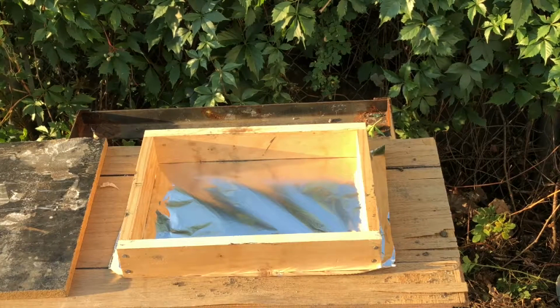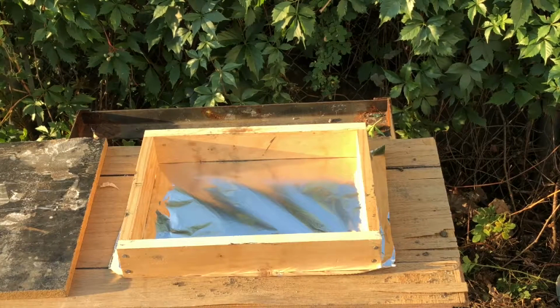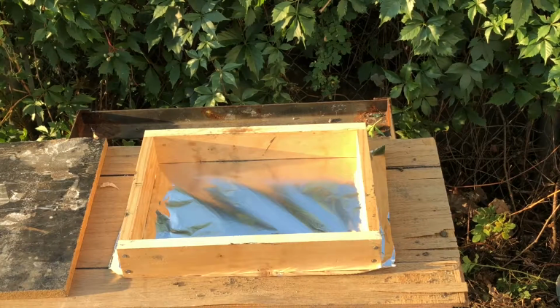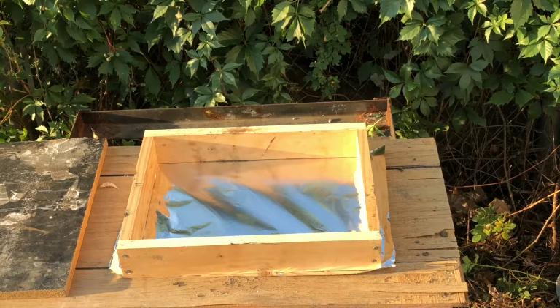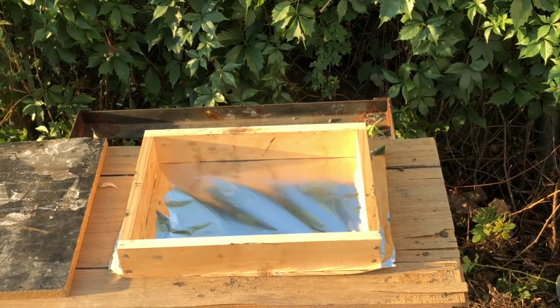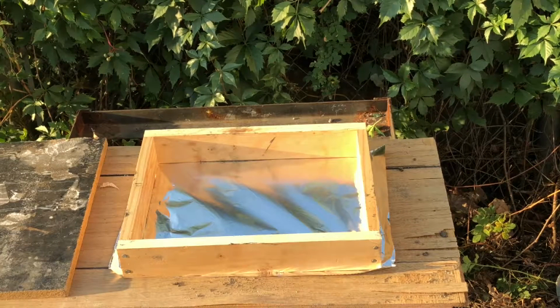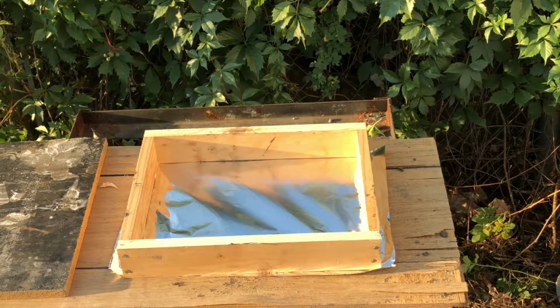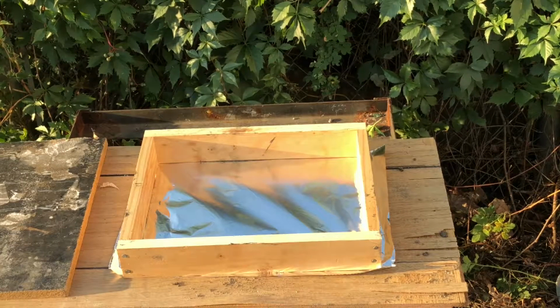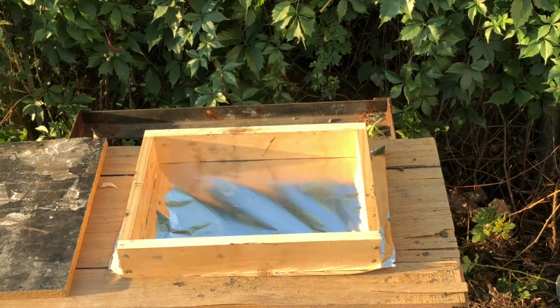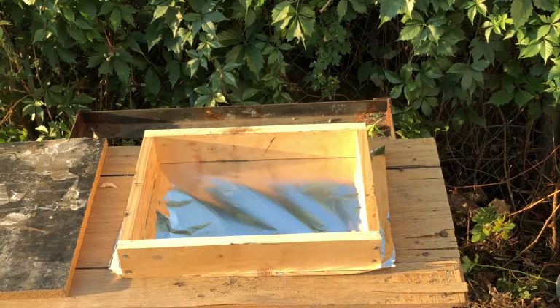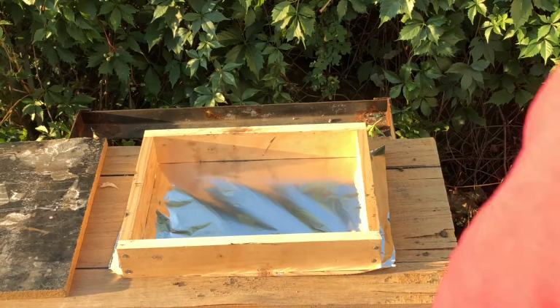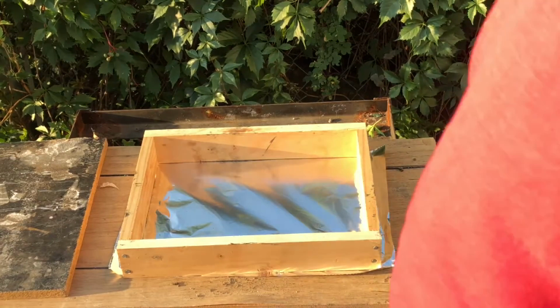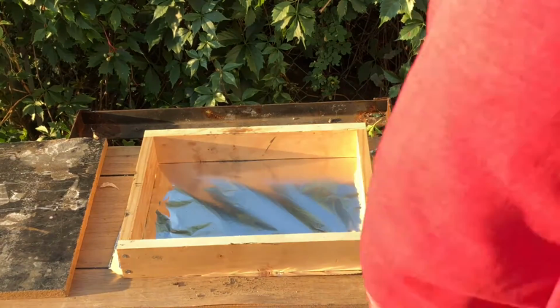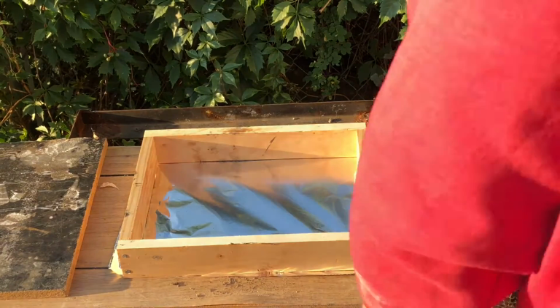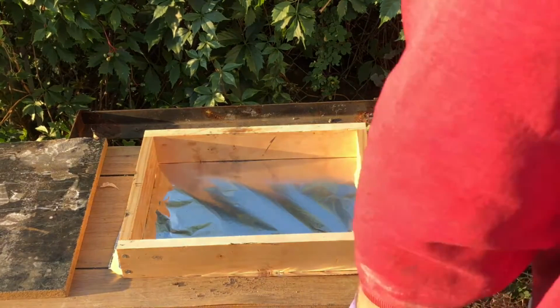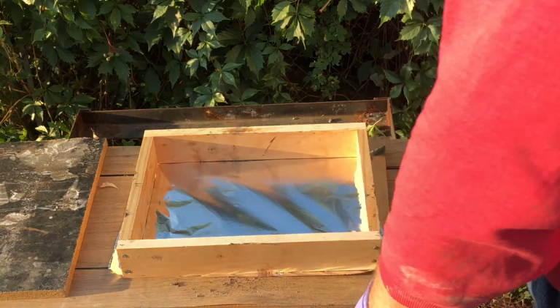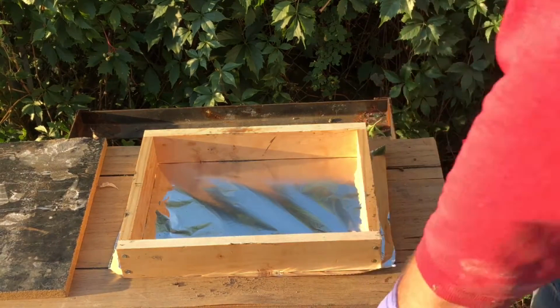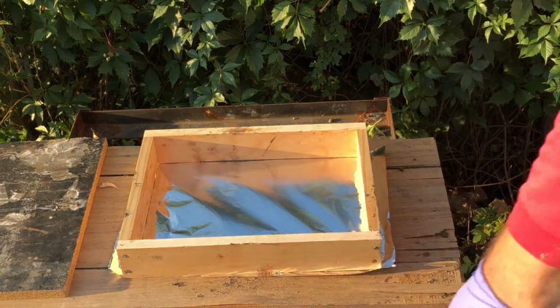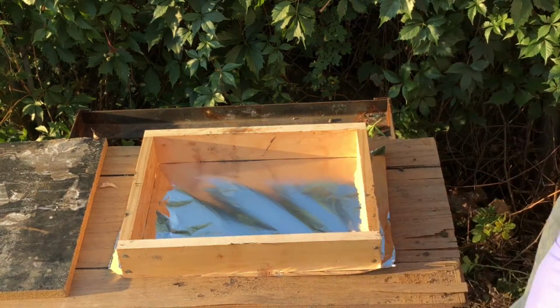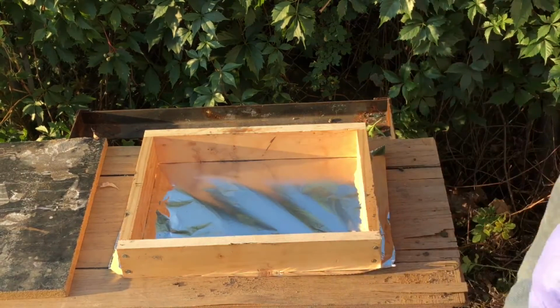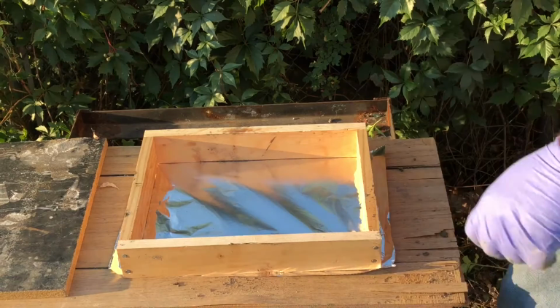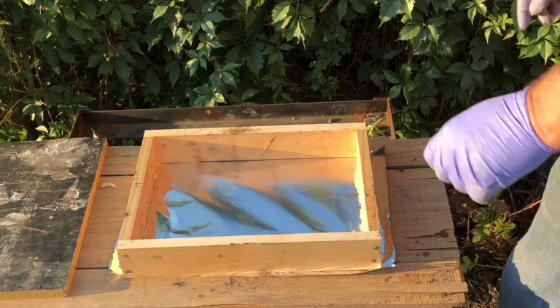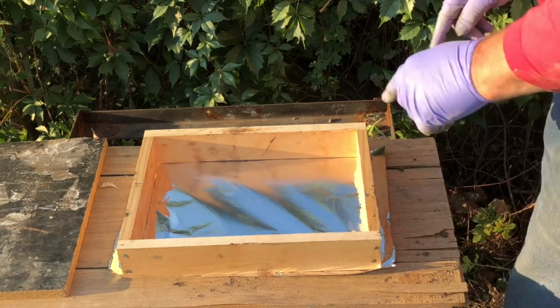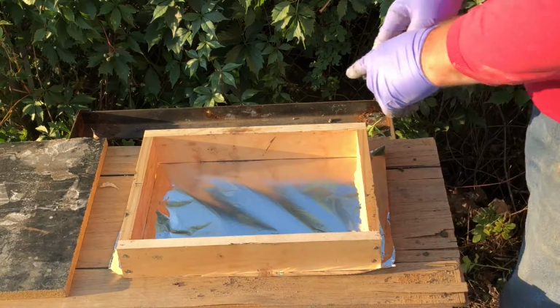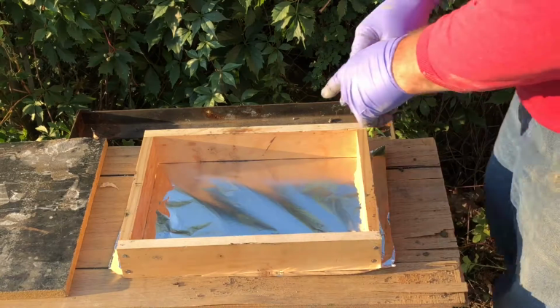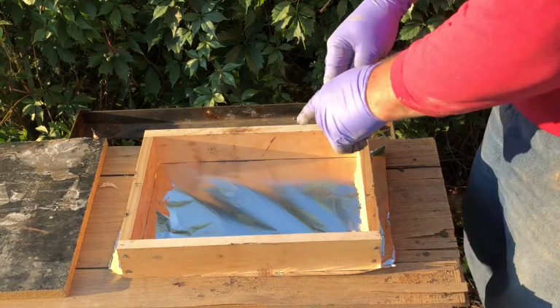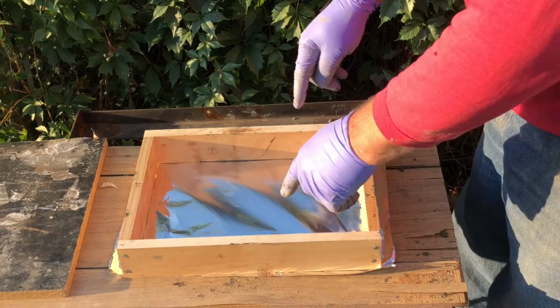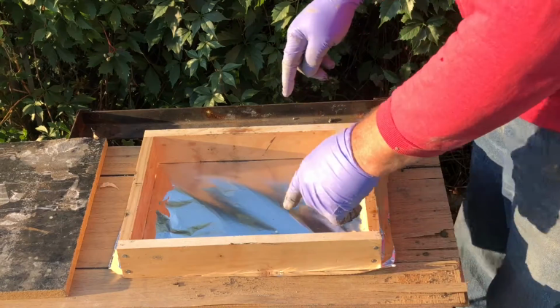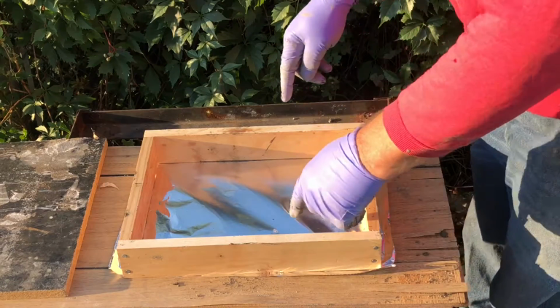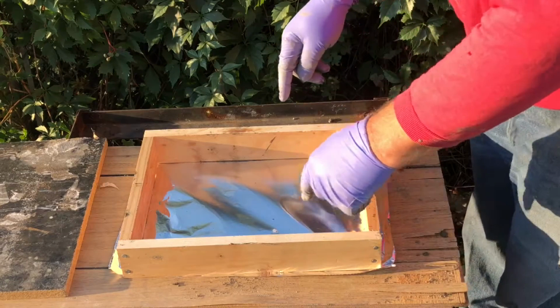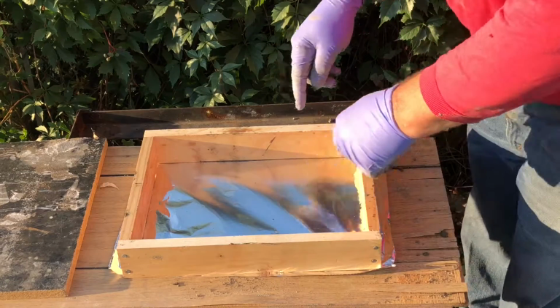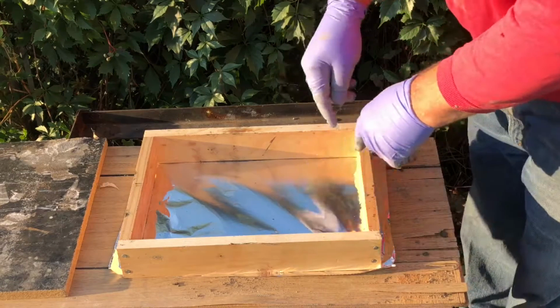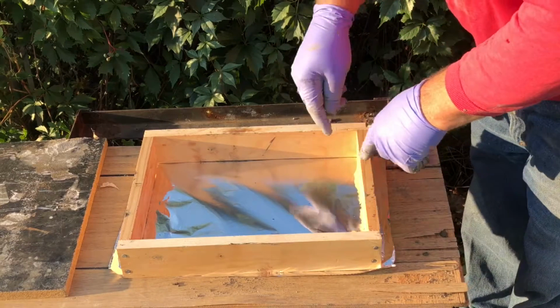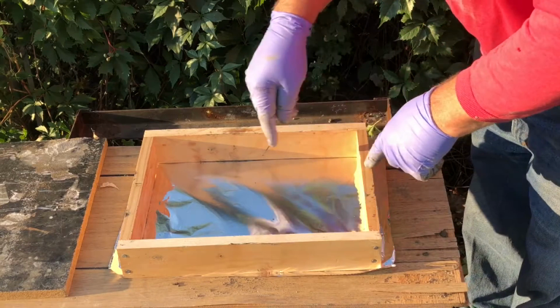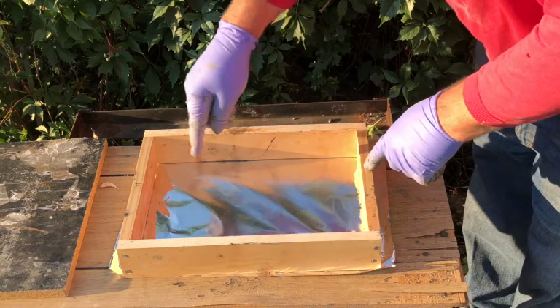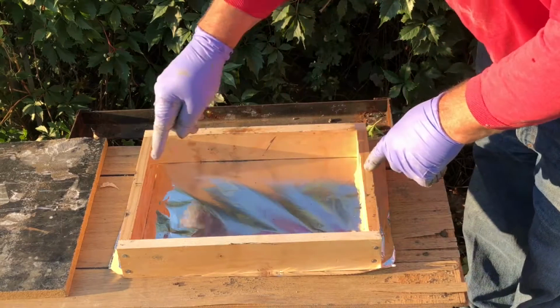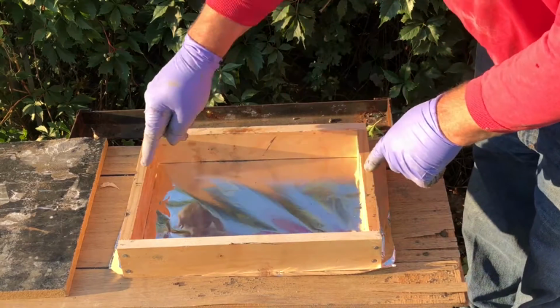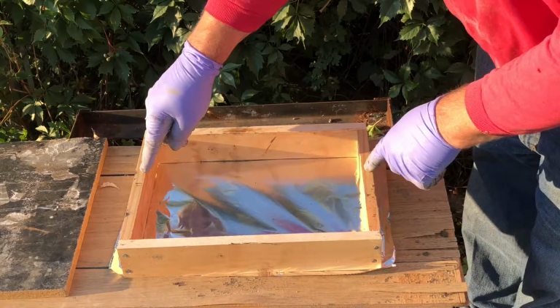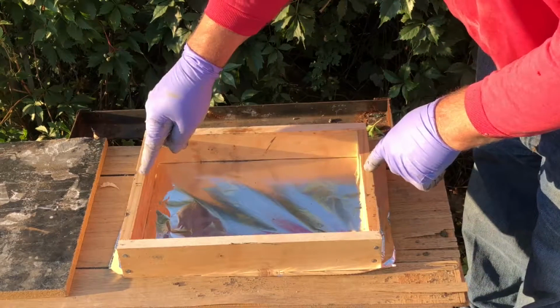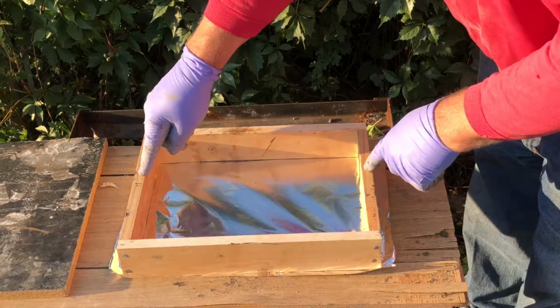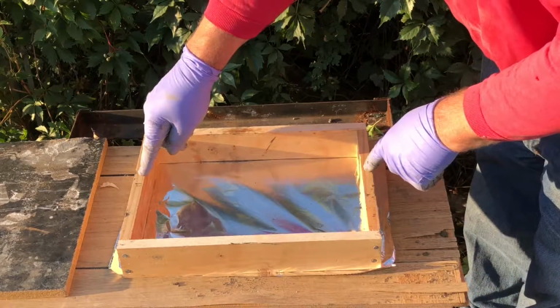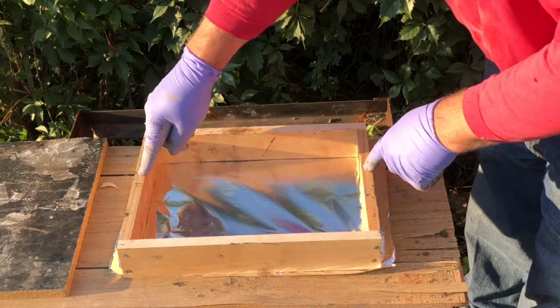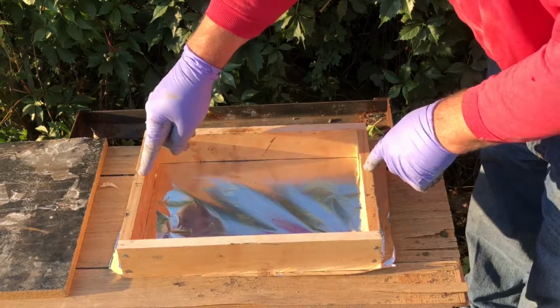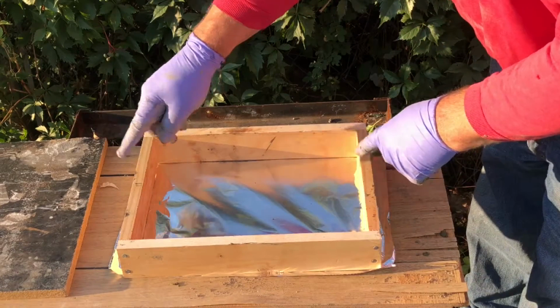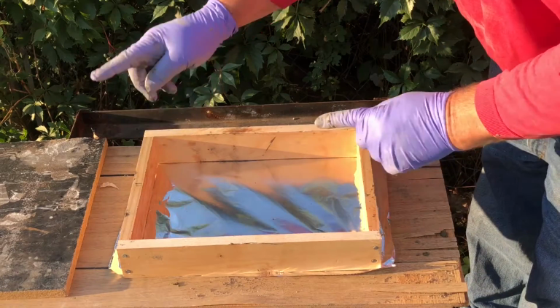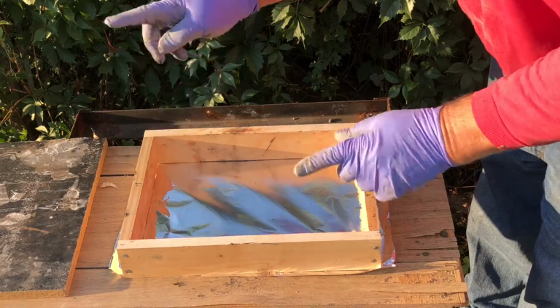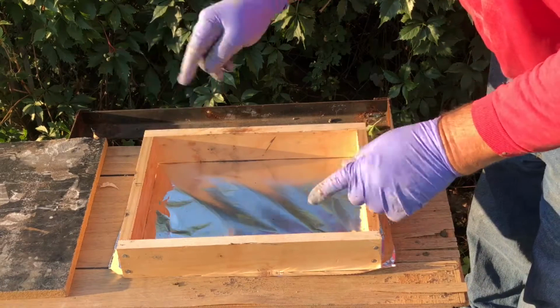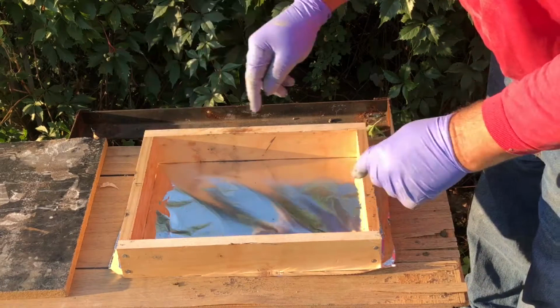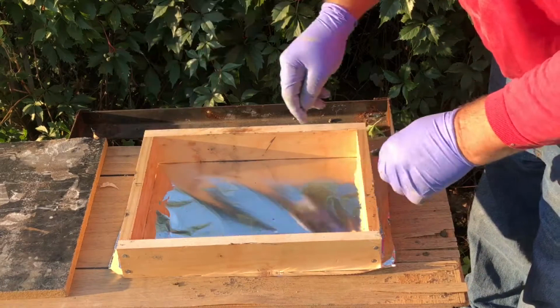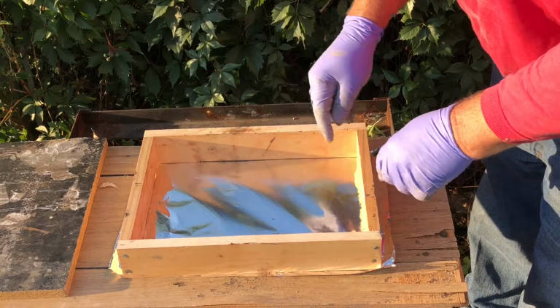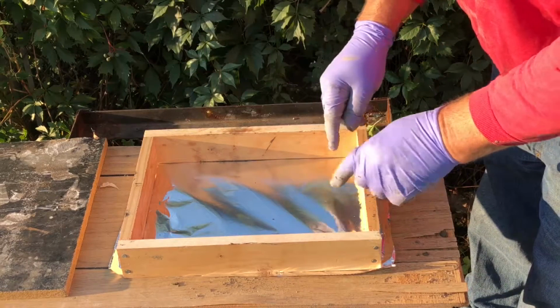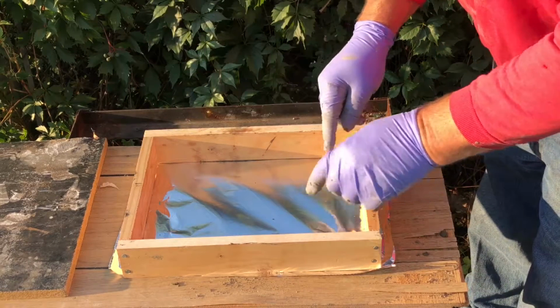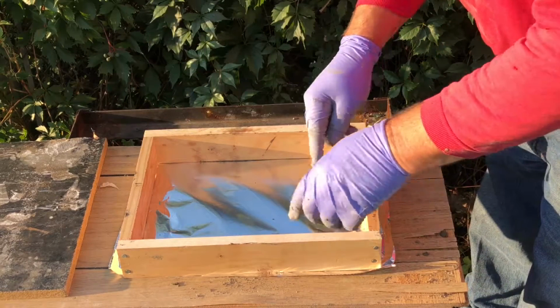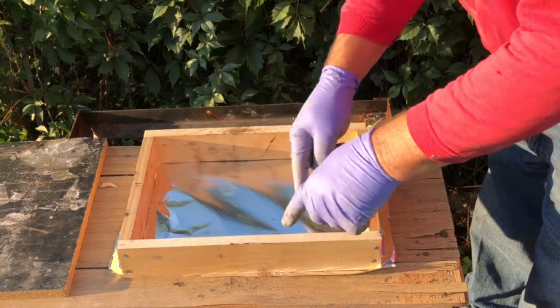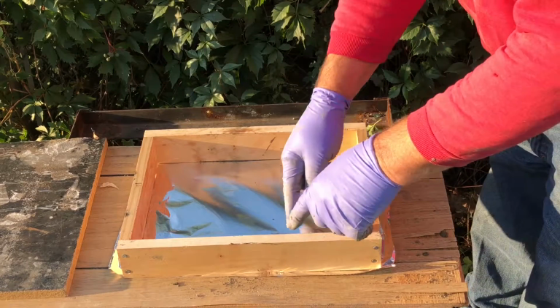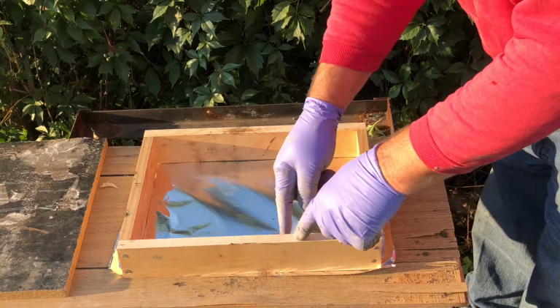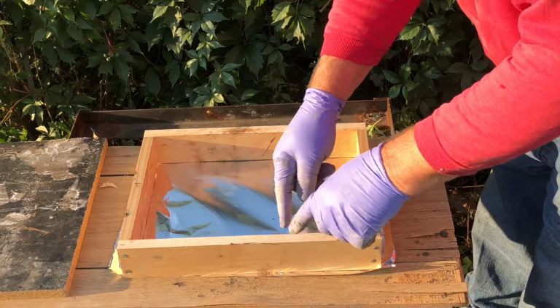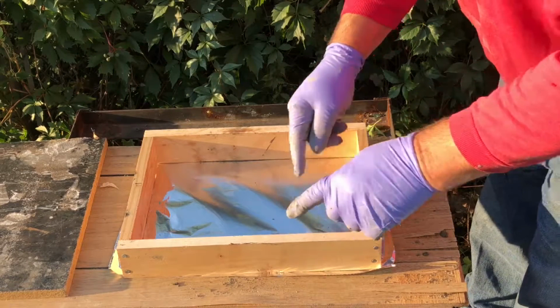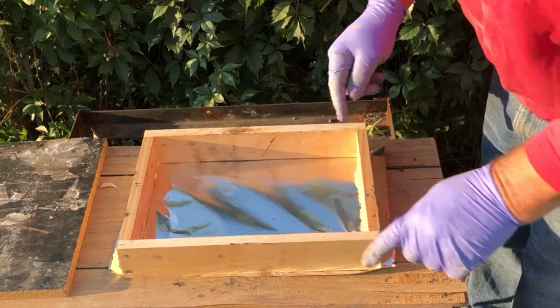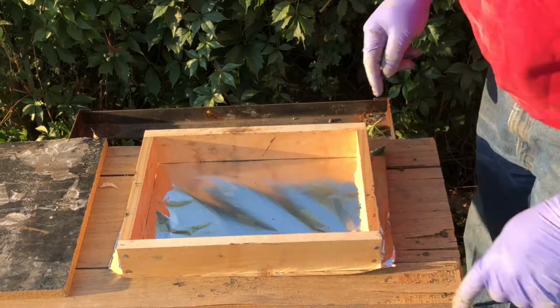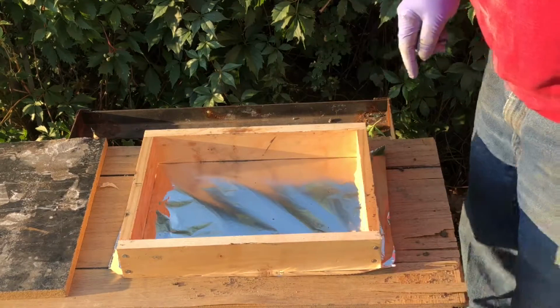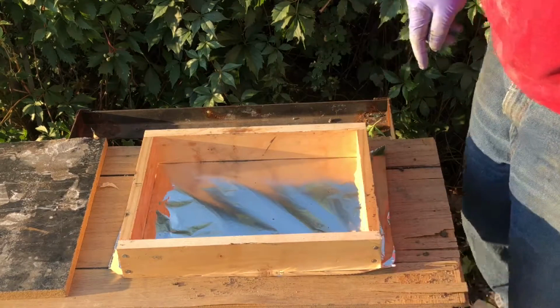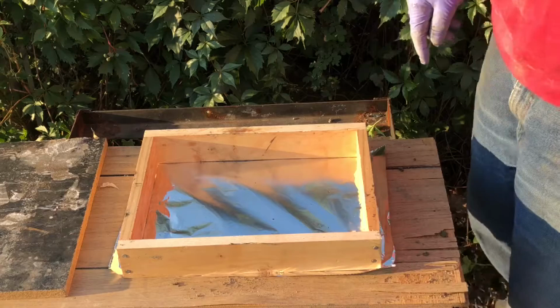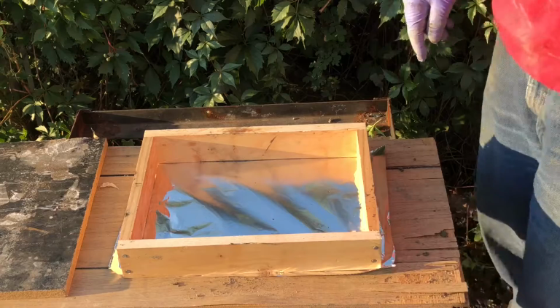This is the mold I'm going to be using. It's ten by thirteen and a half, or three quarters, and two and a half inches deep.